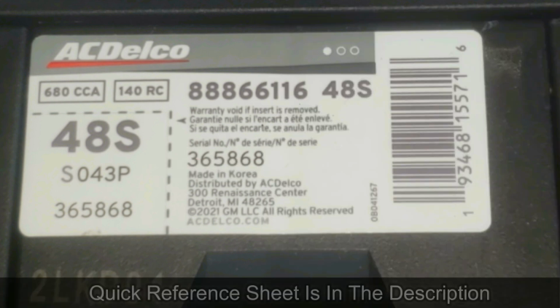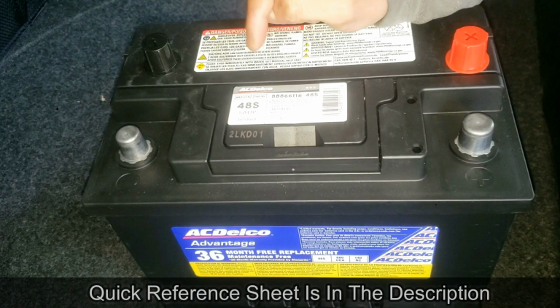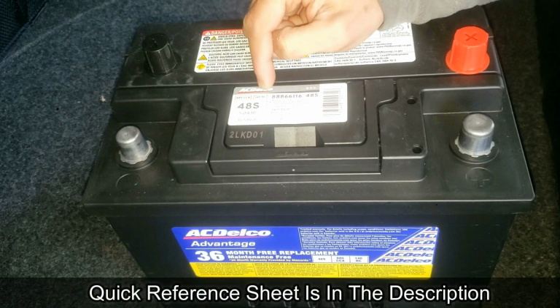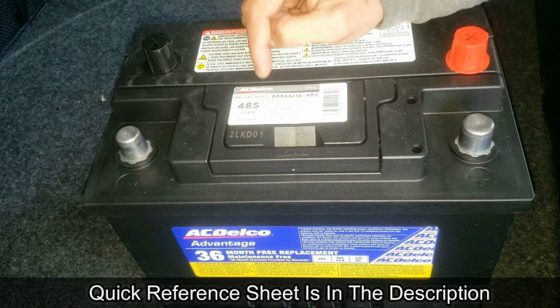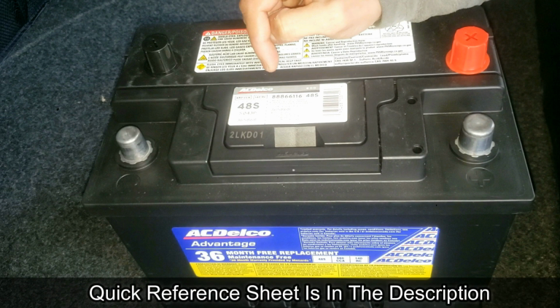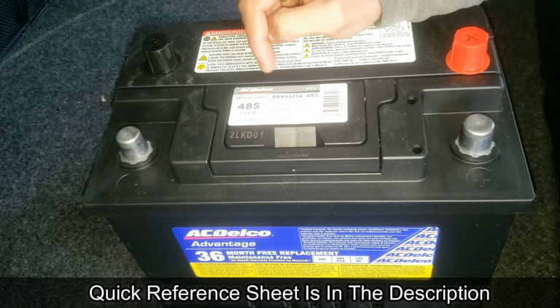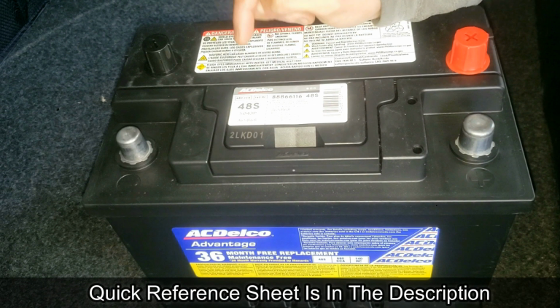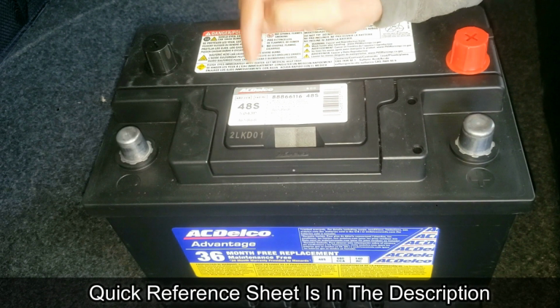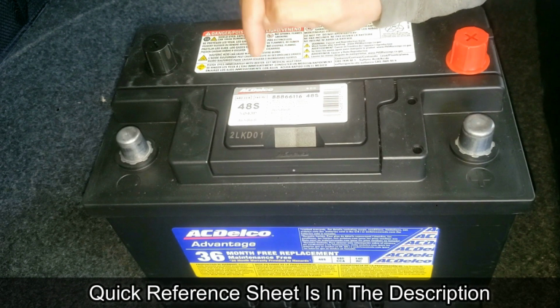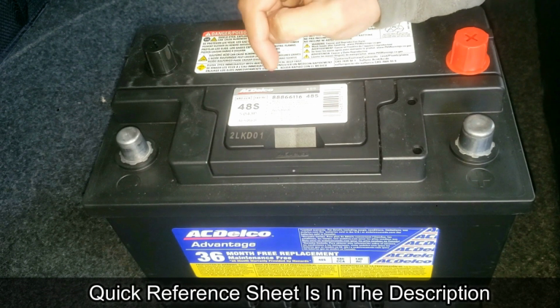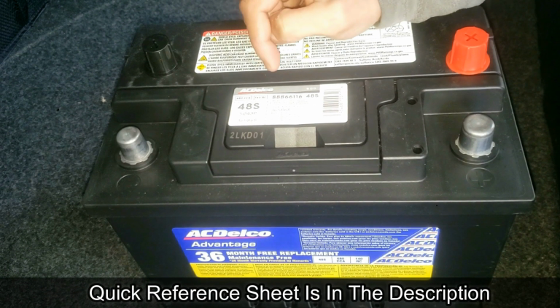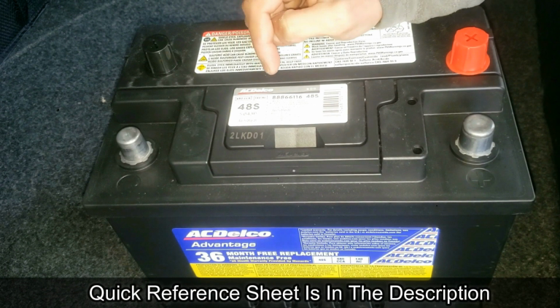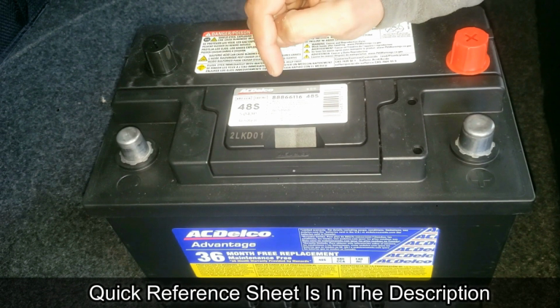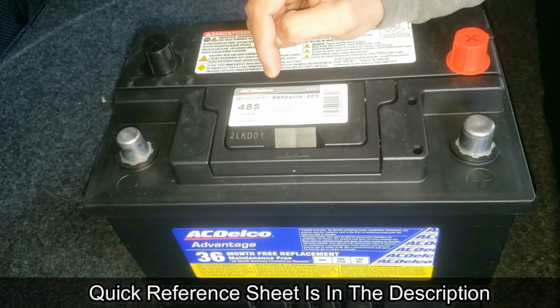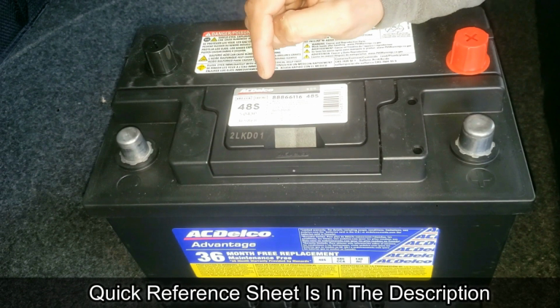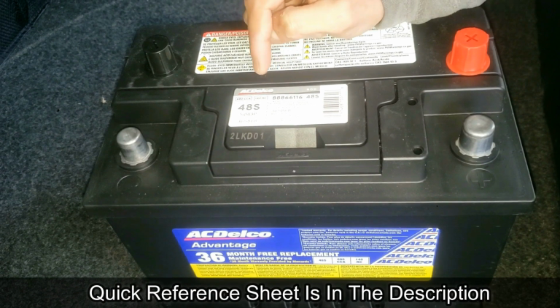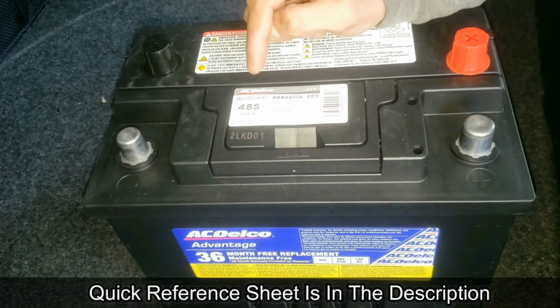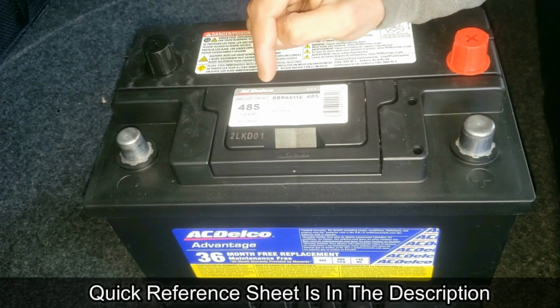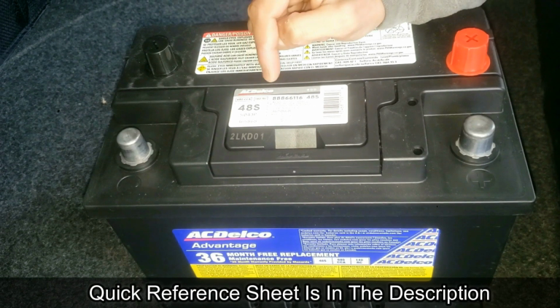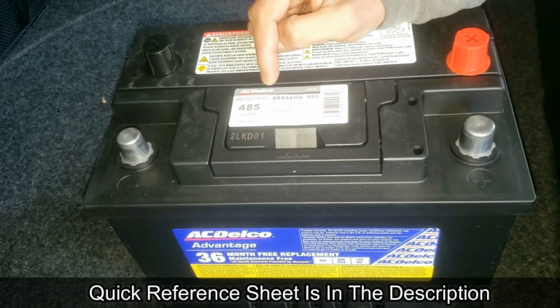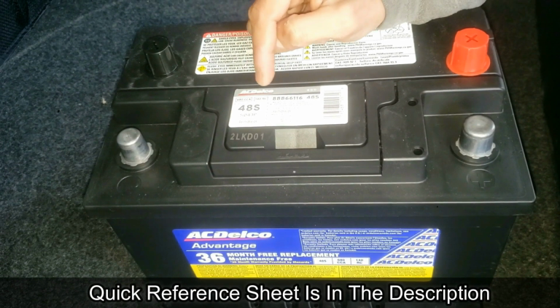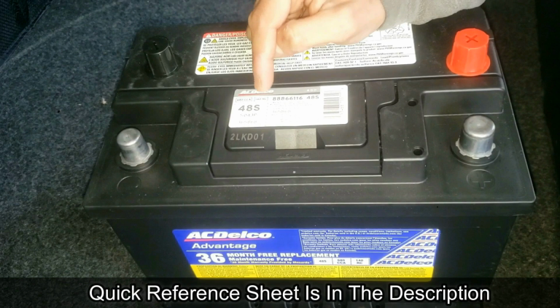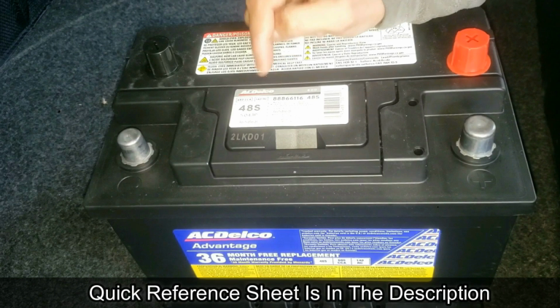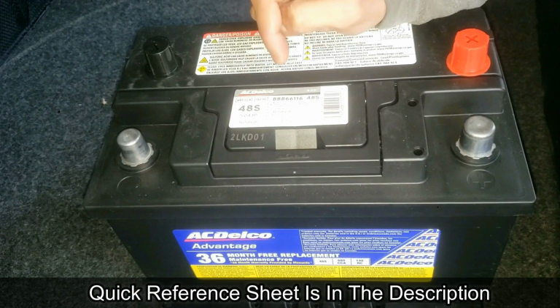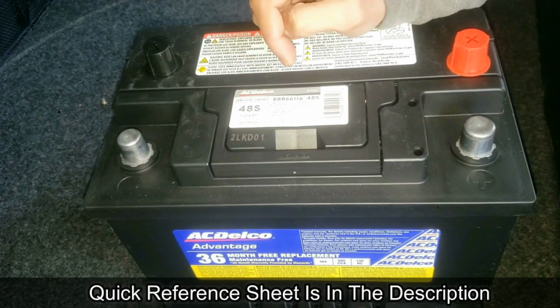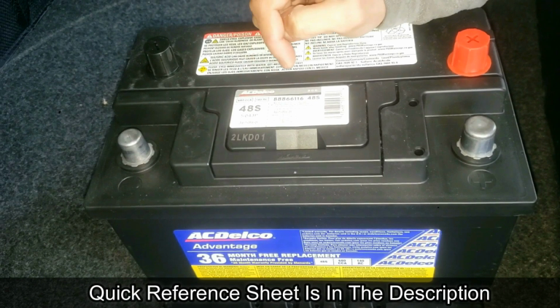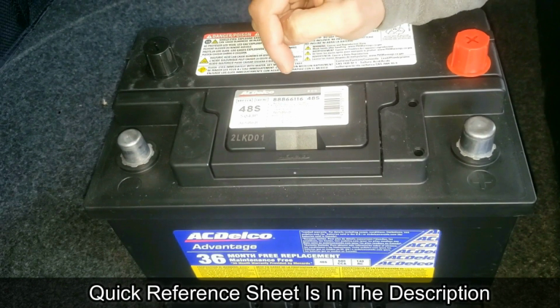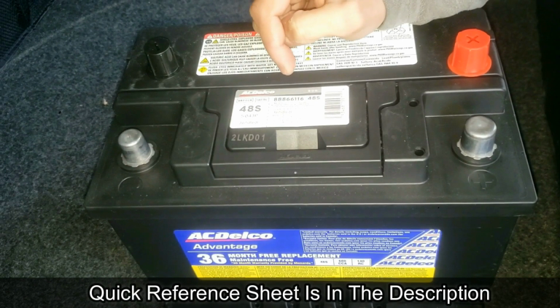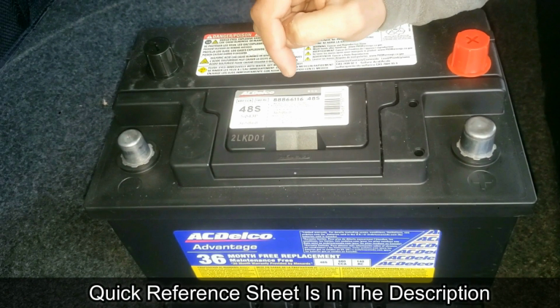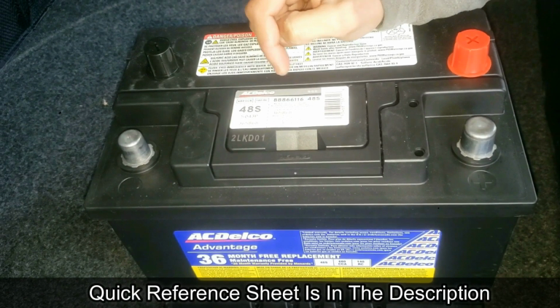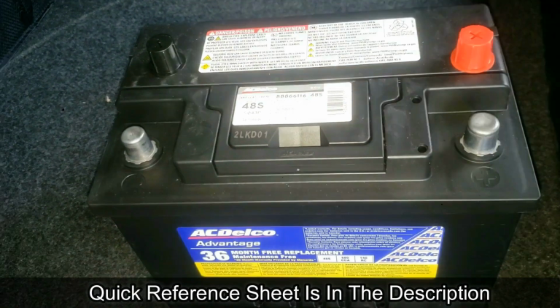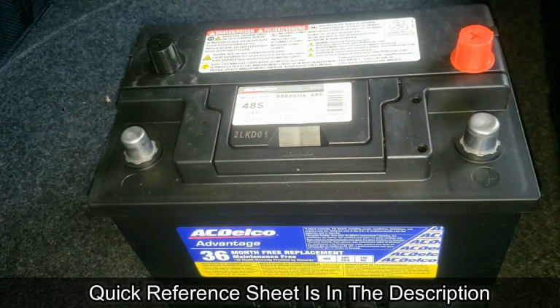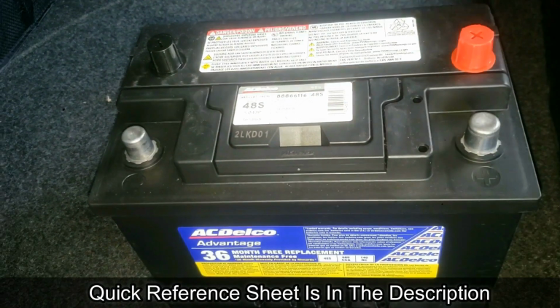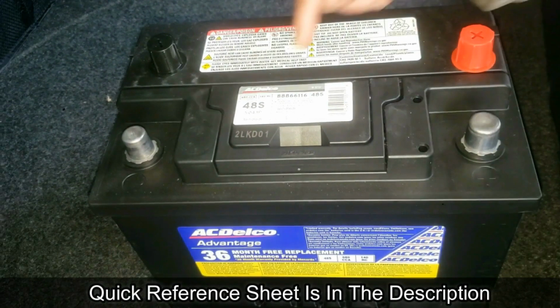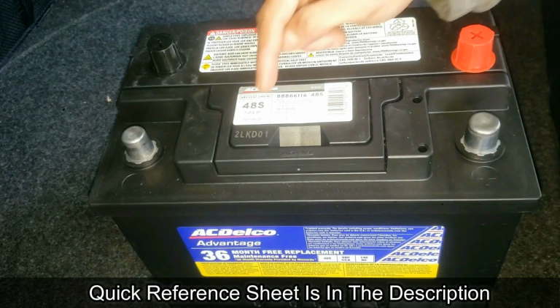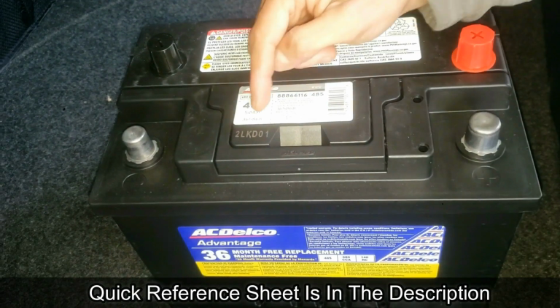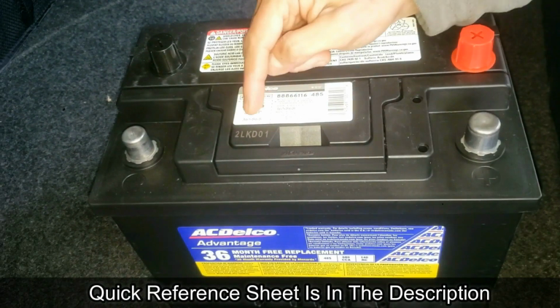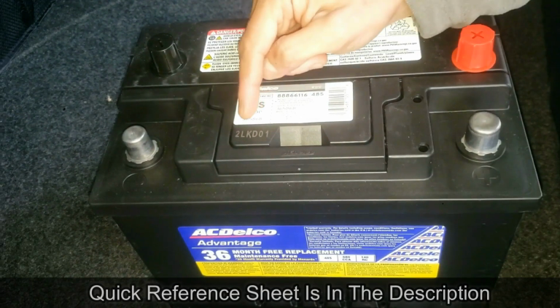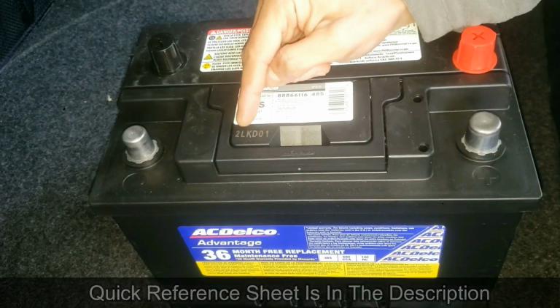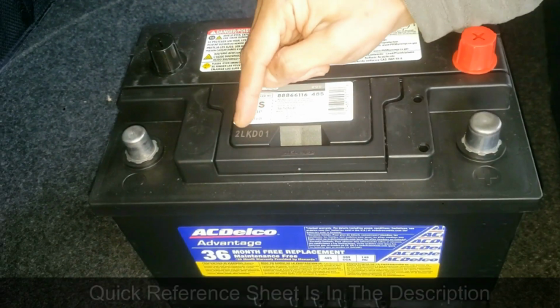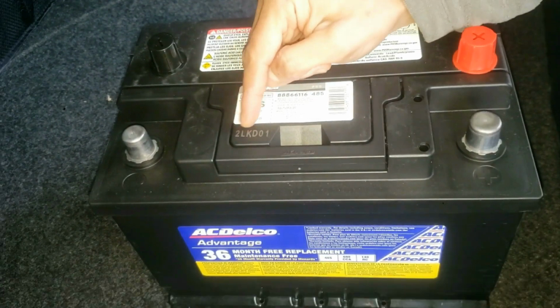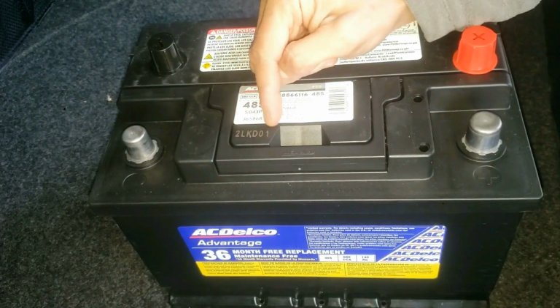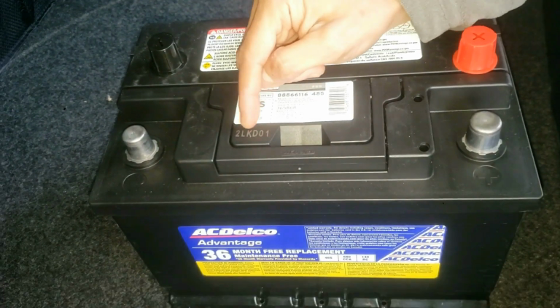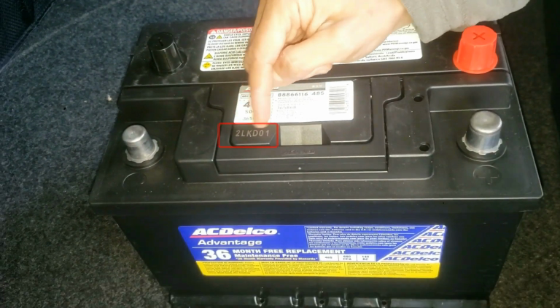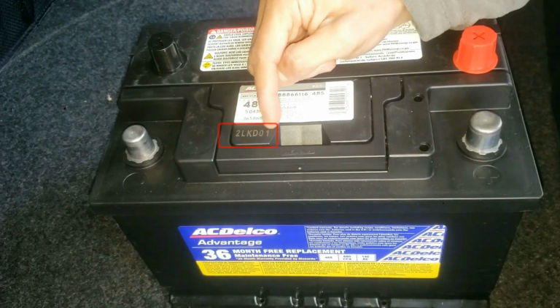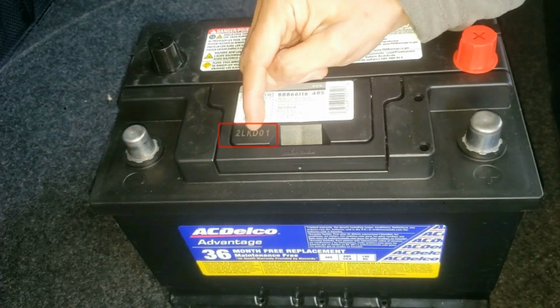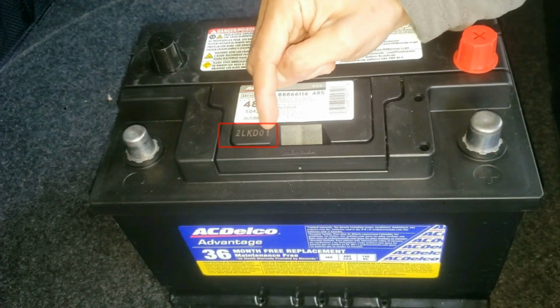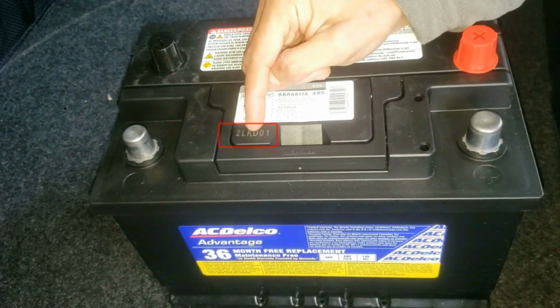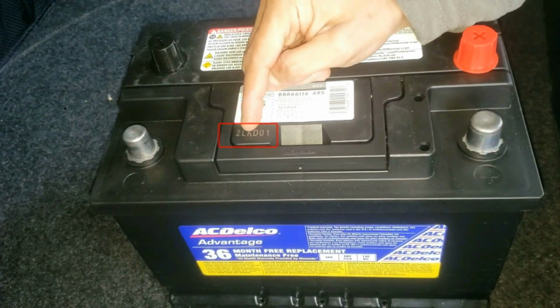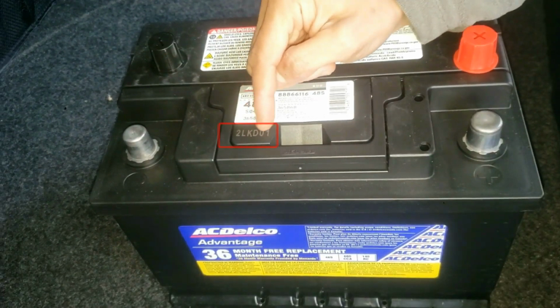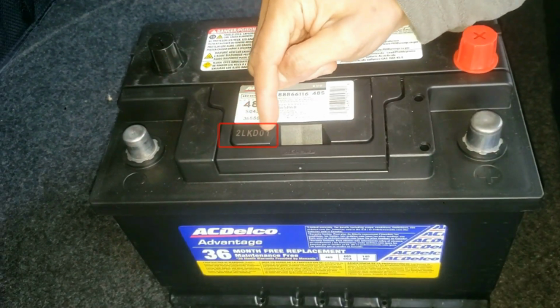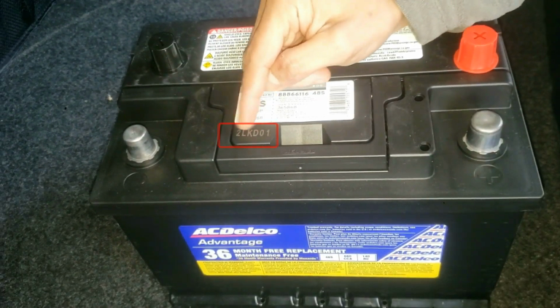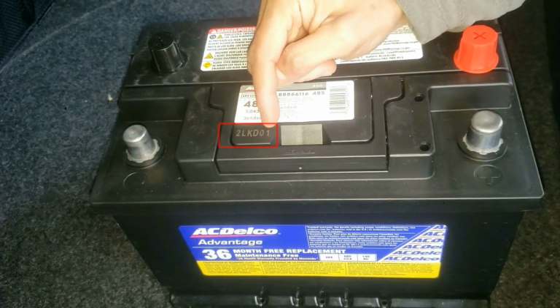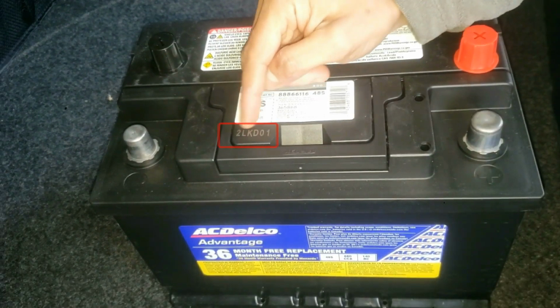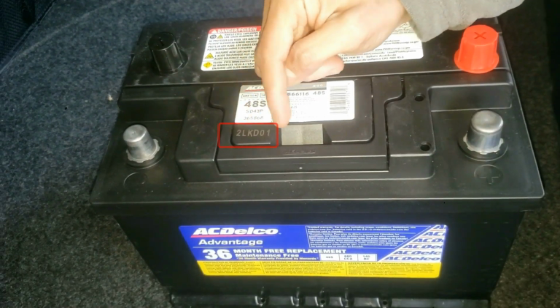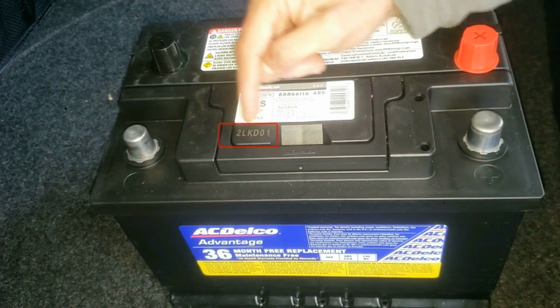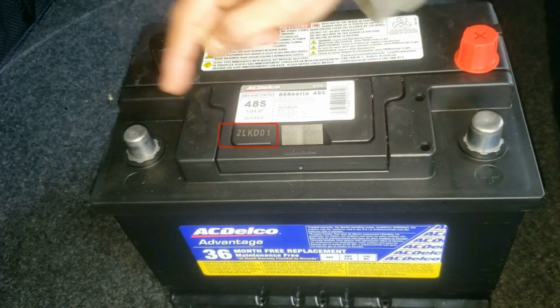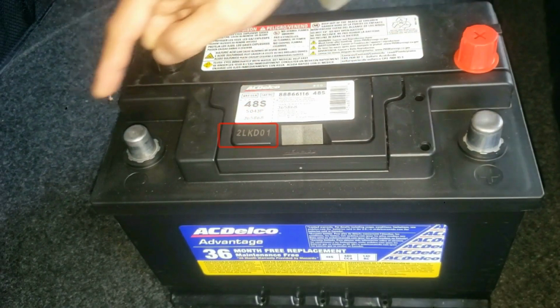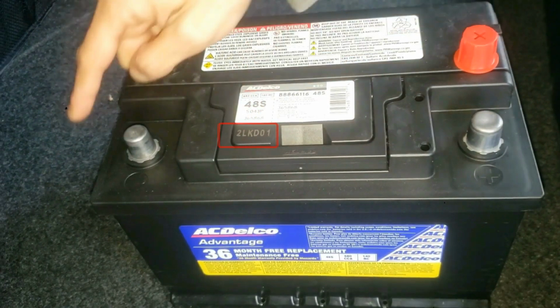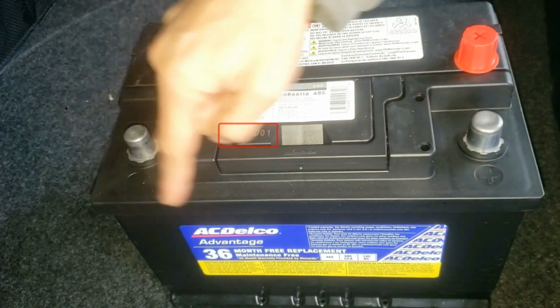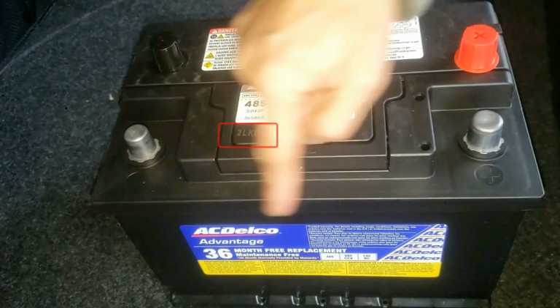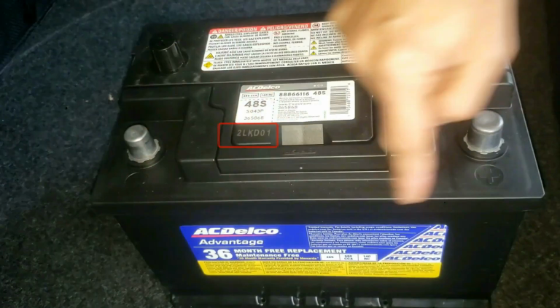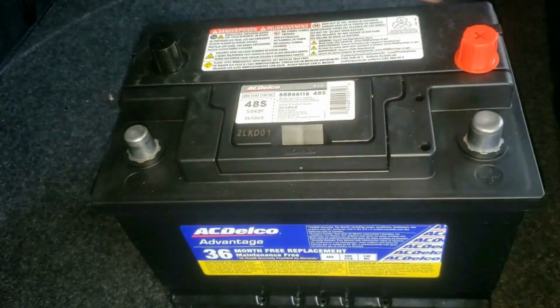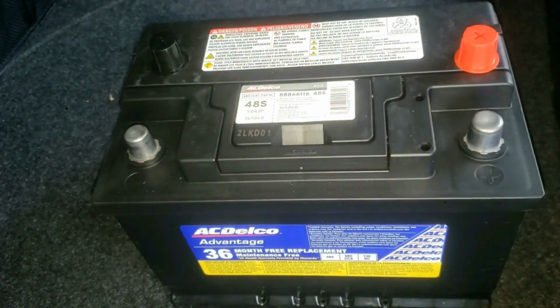That means this battery was made April 2023. This engraving here is just the serial number of the case.